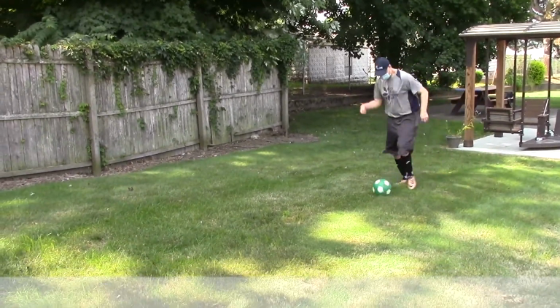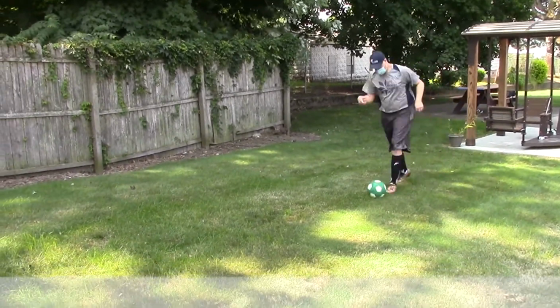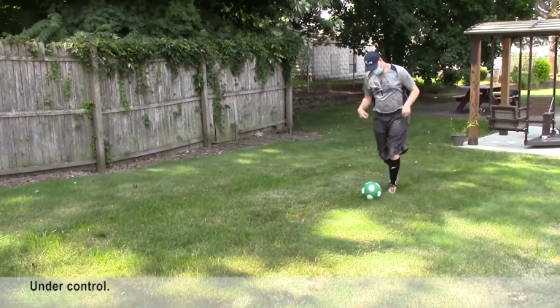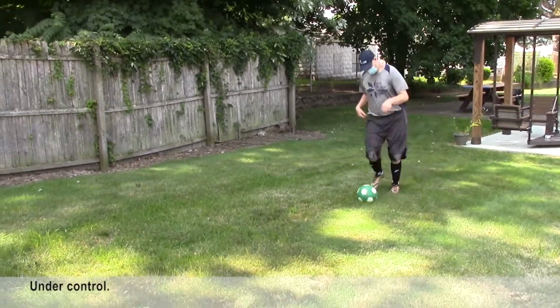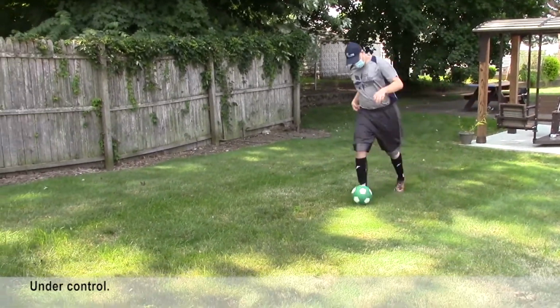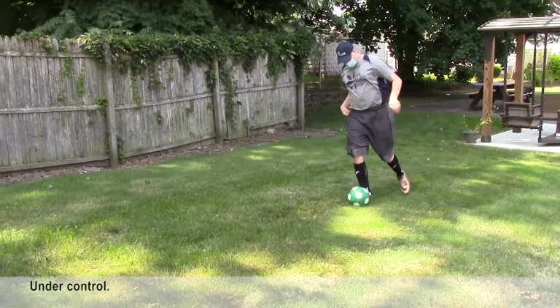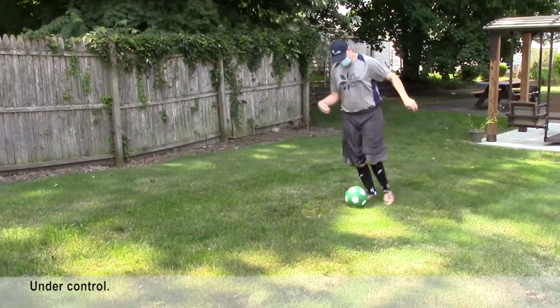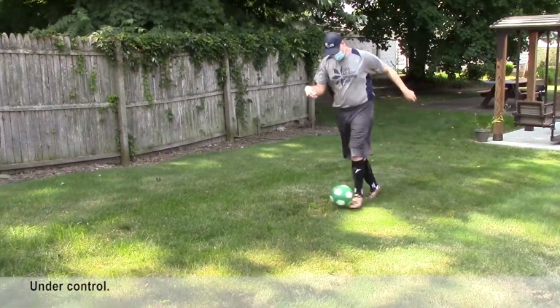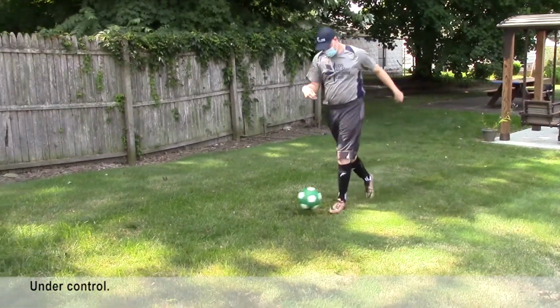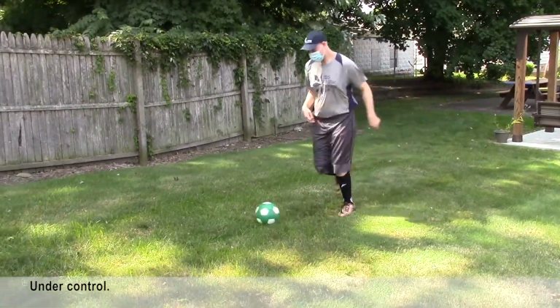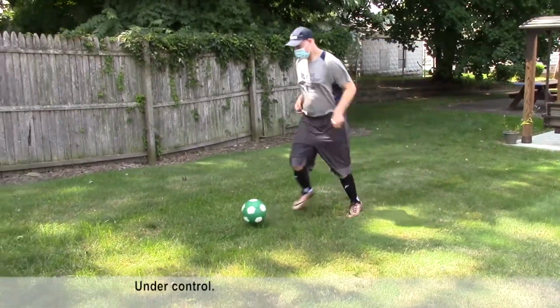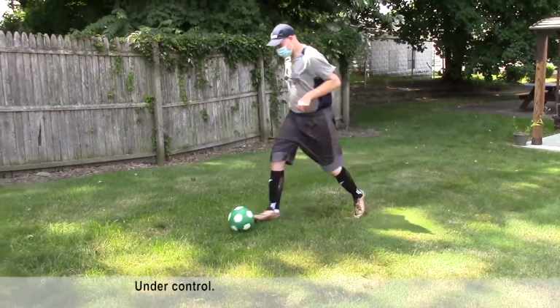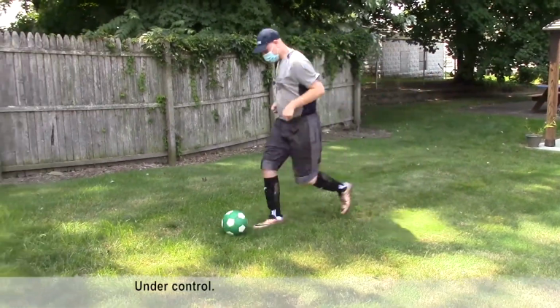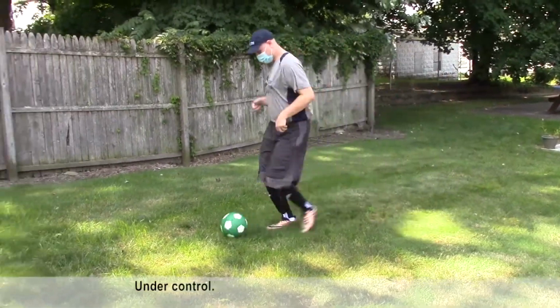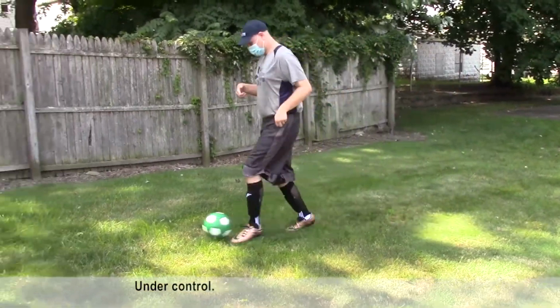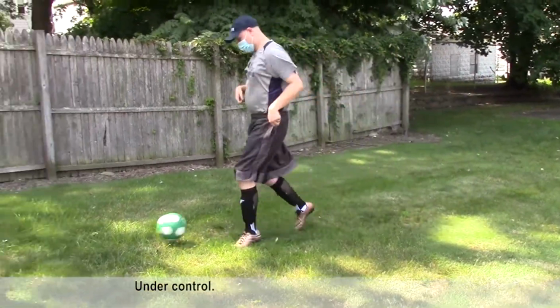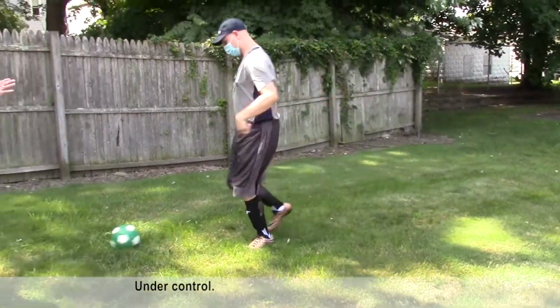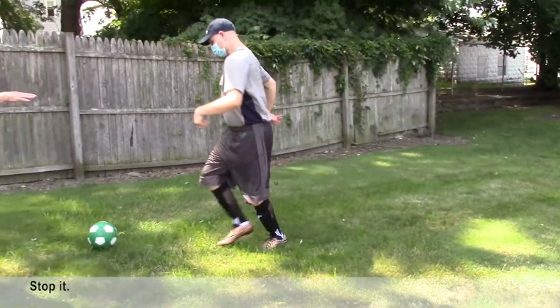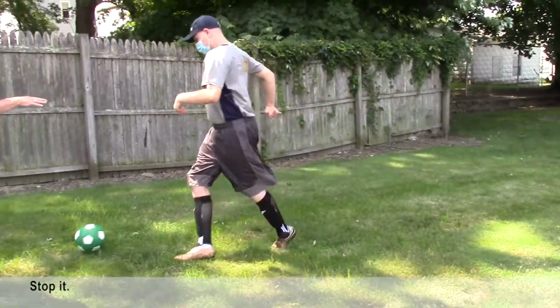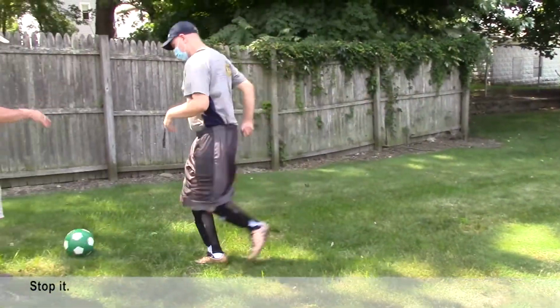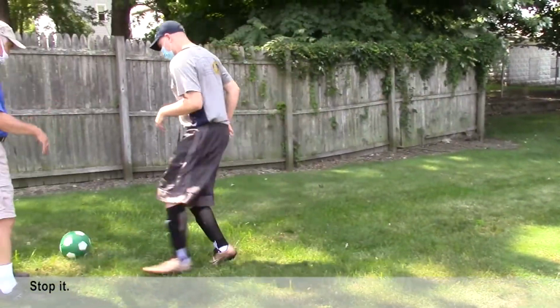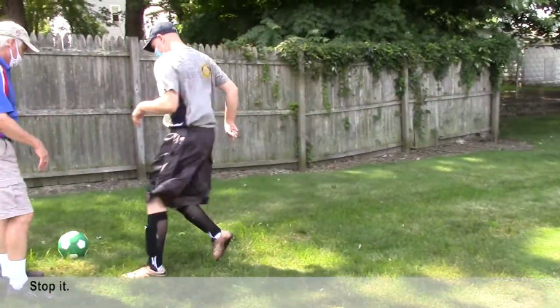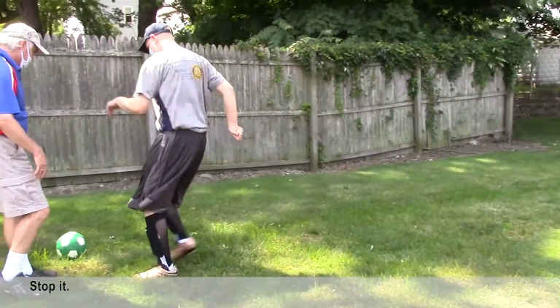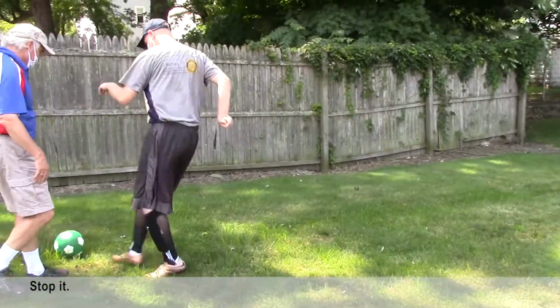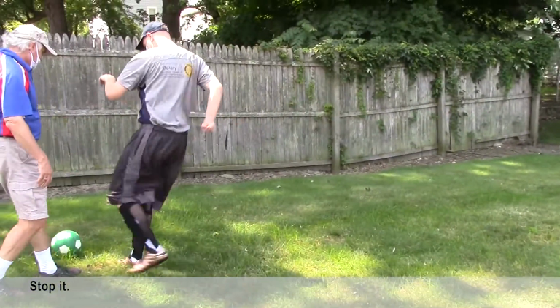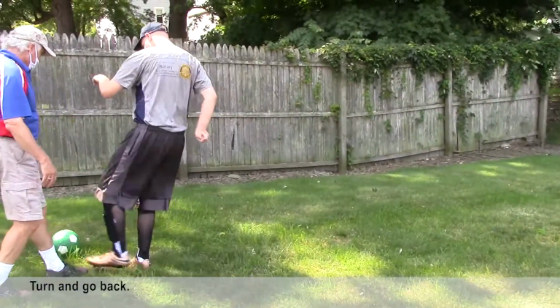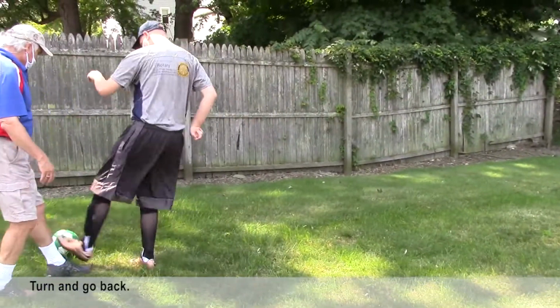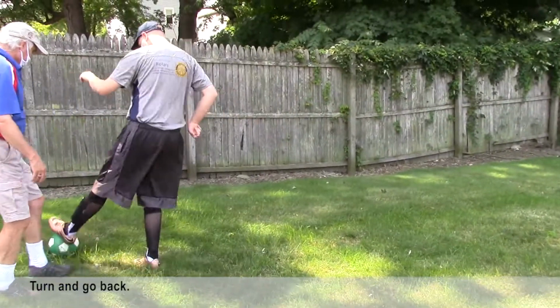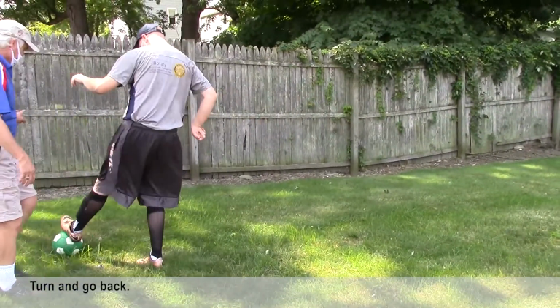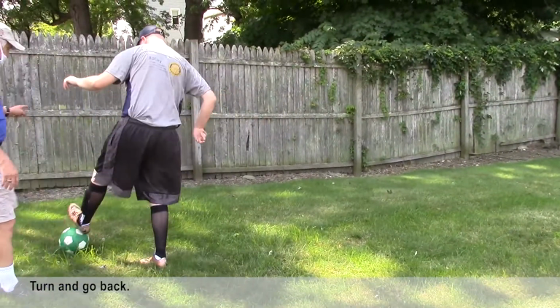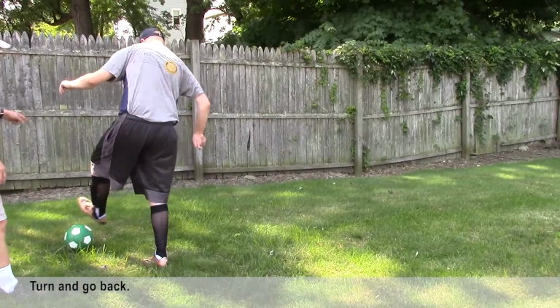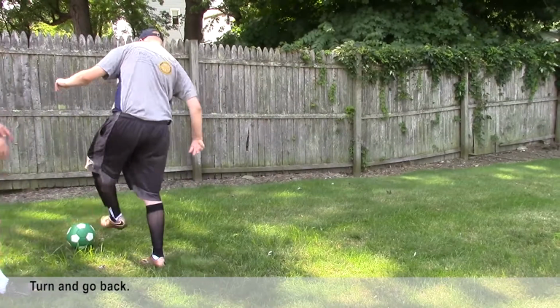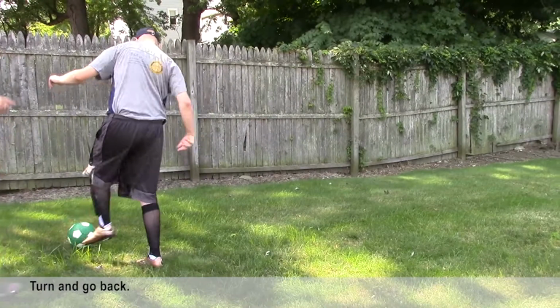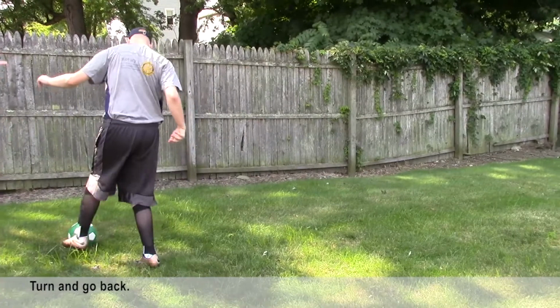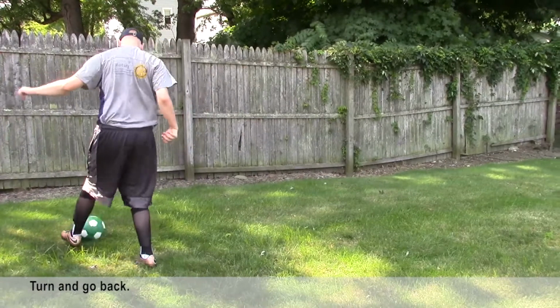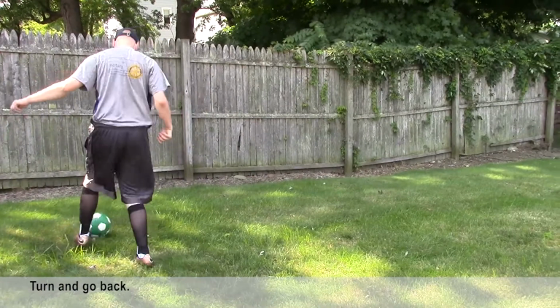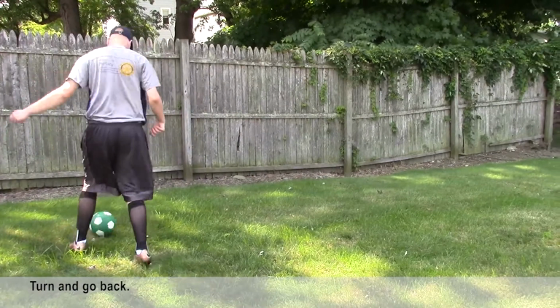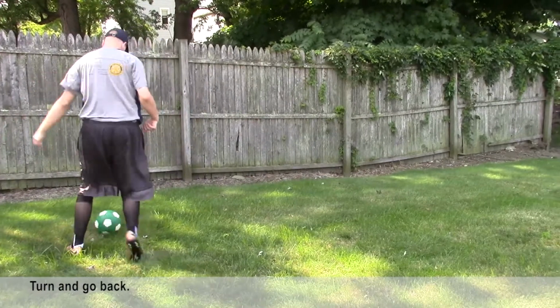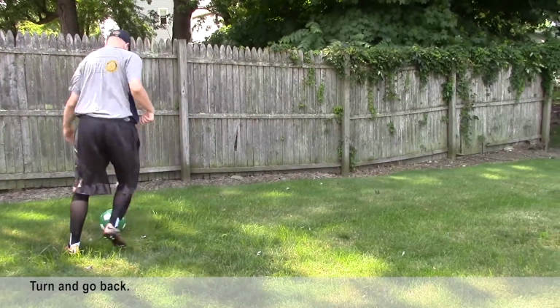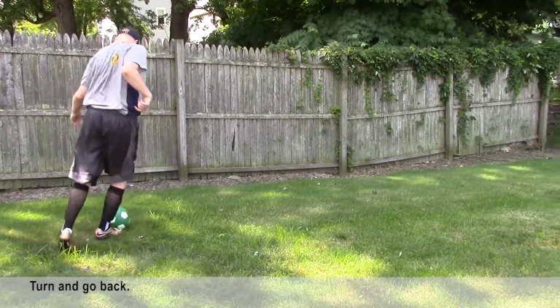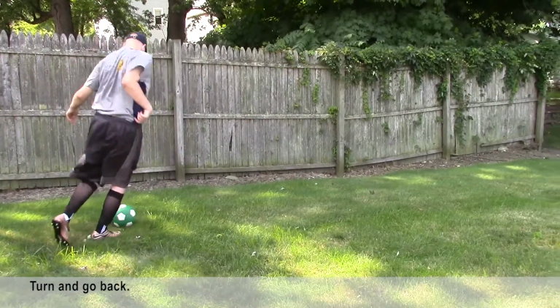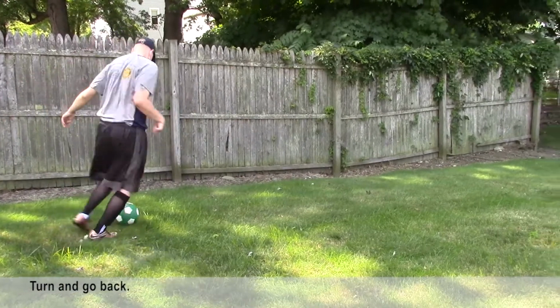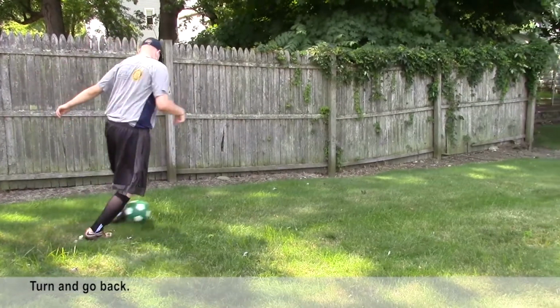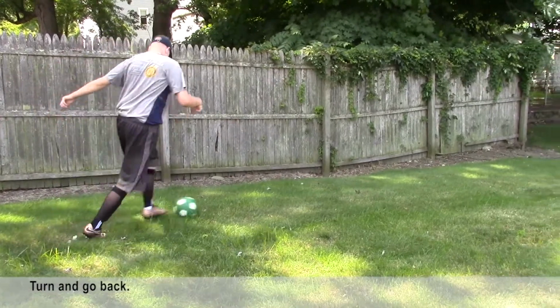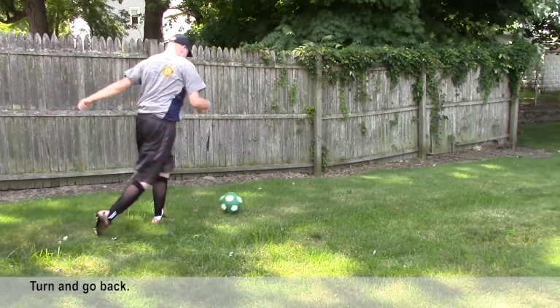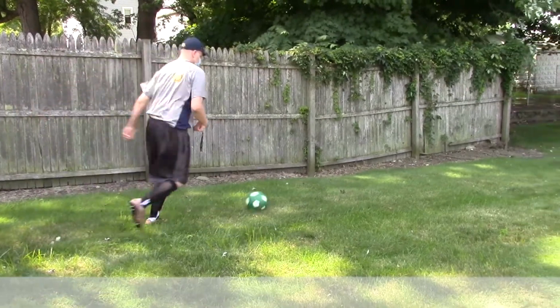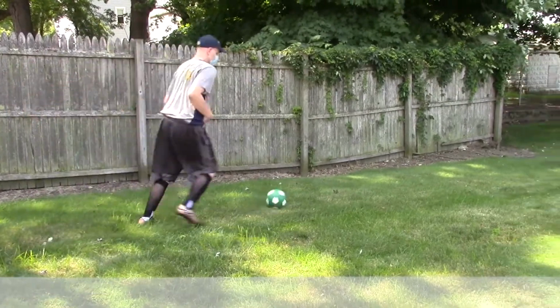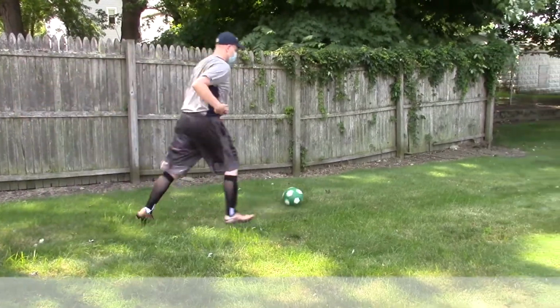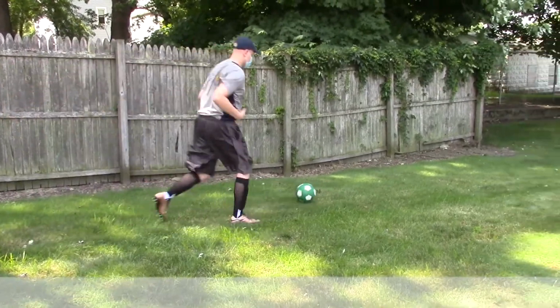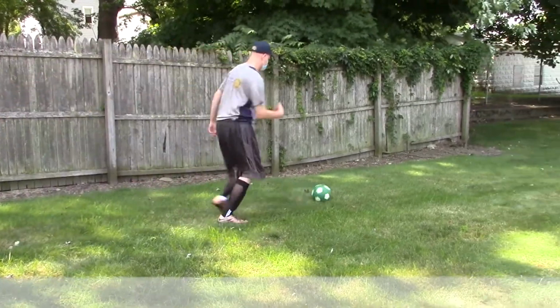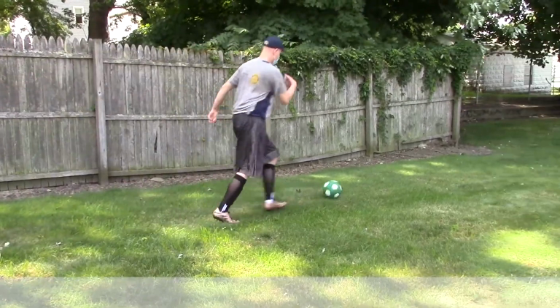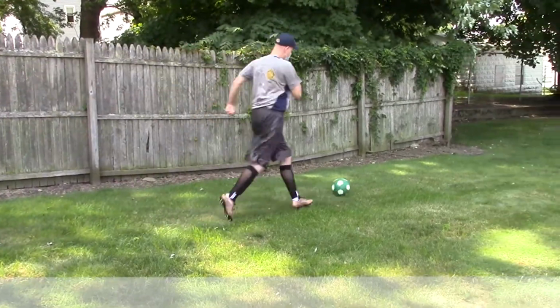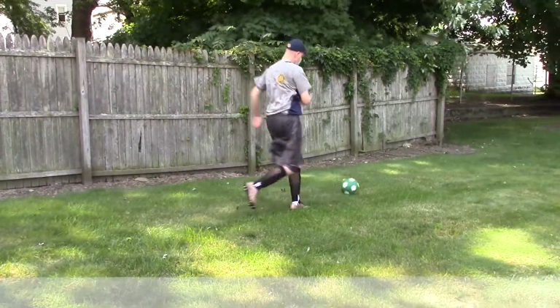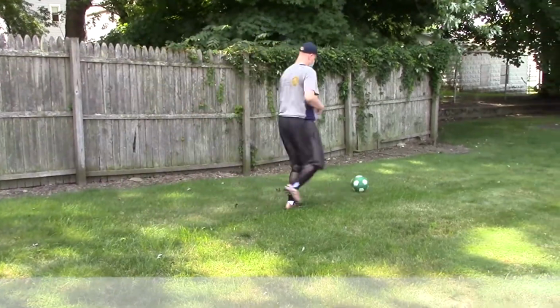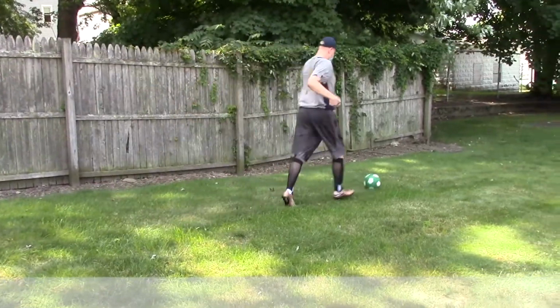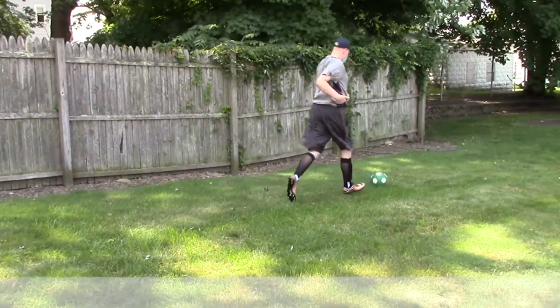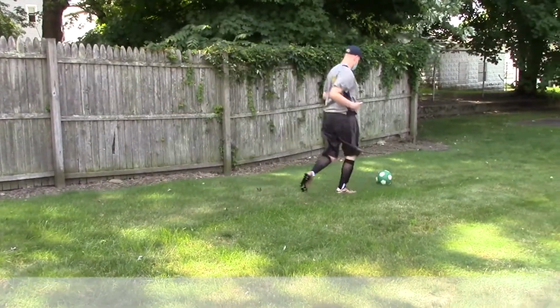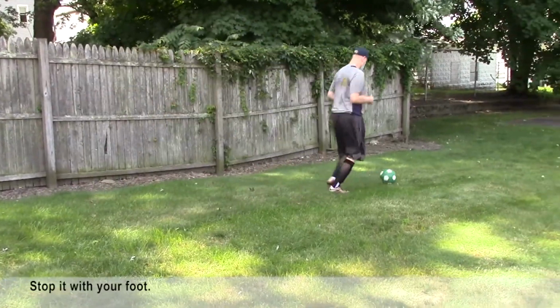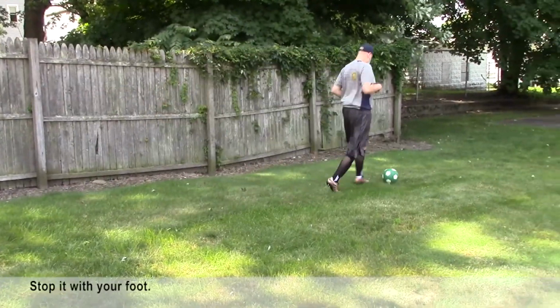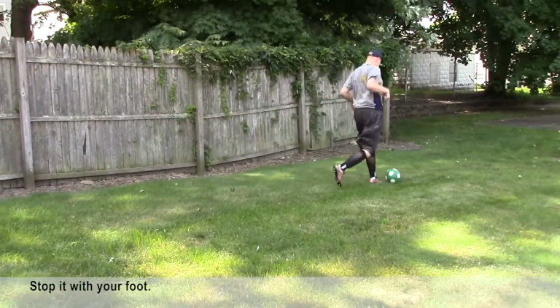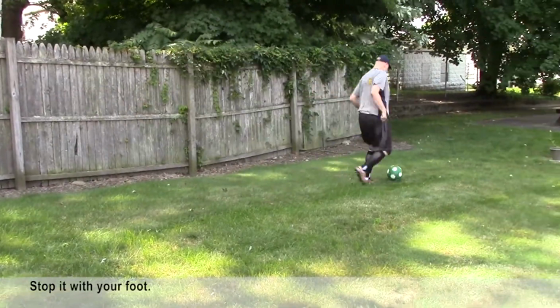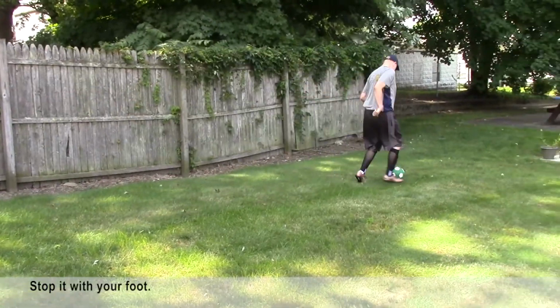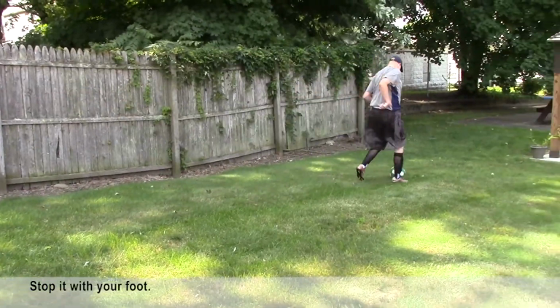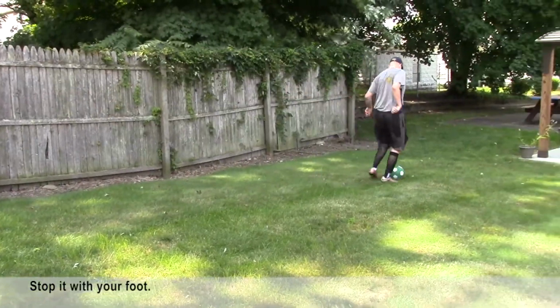Under control, under control — stop it, turn and go back. And then stop it with your foot.